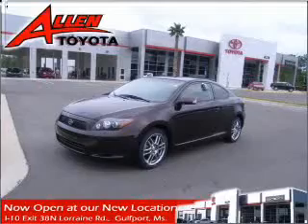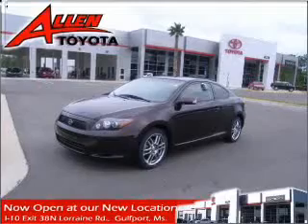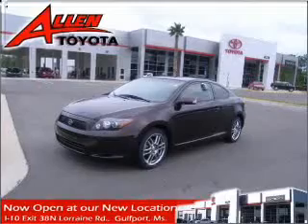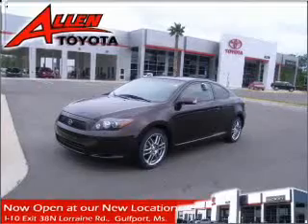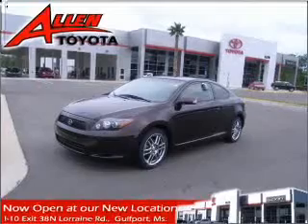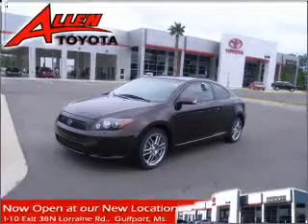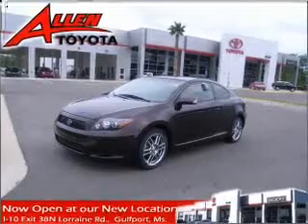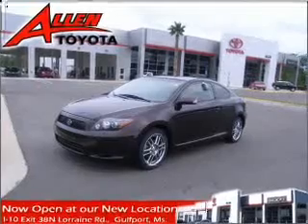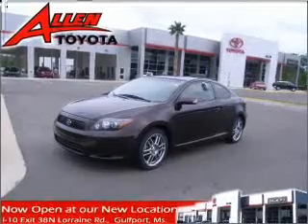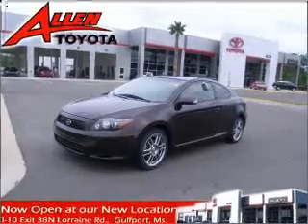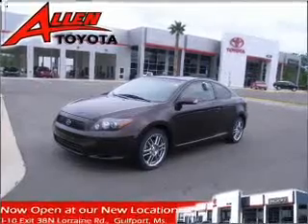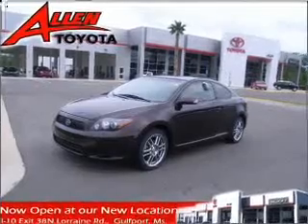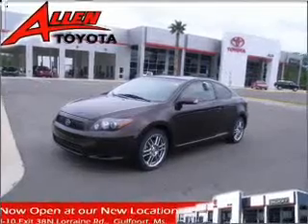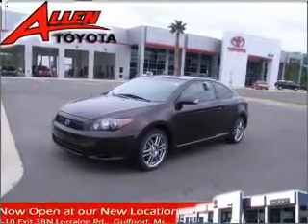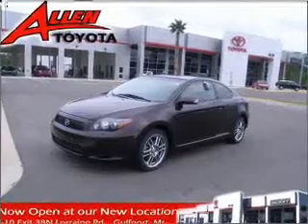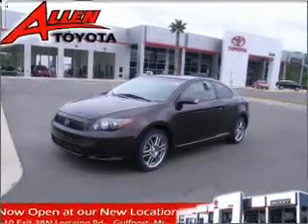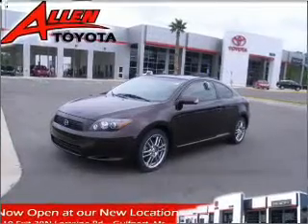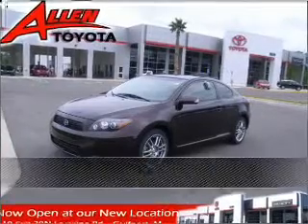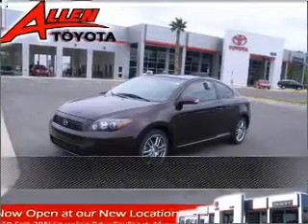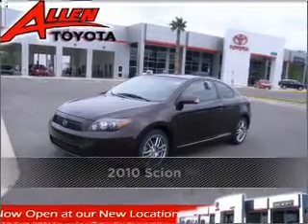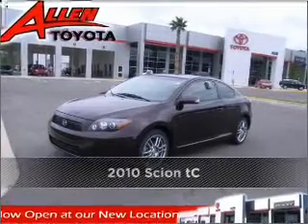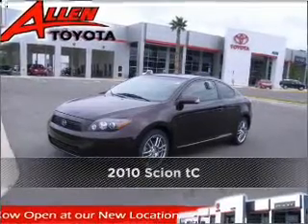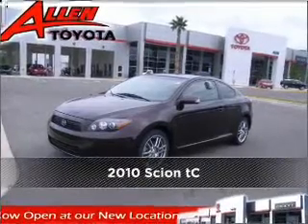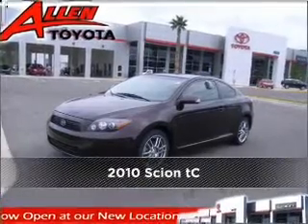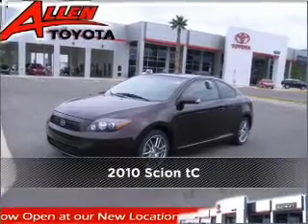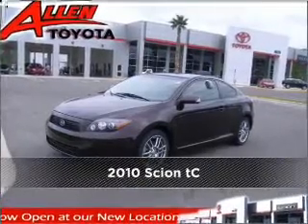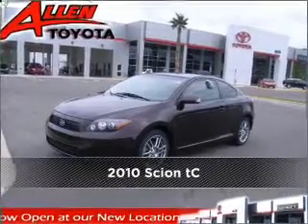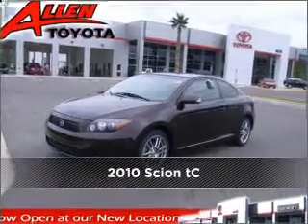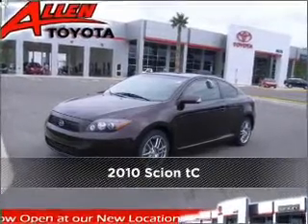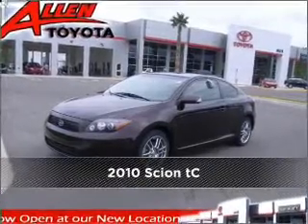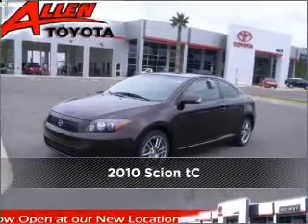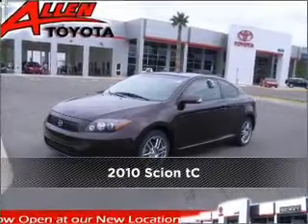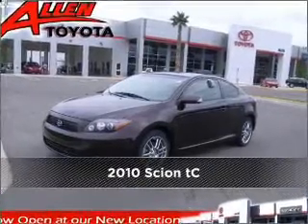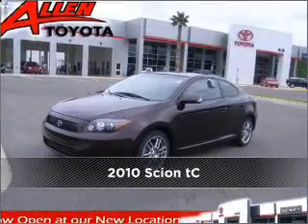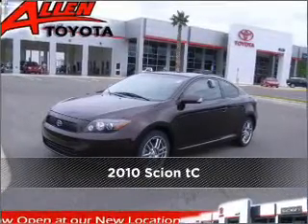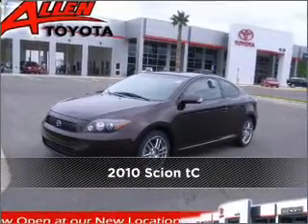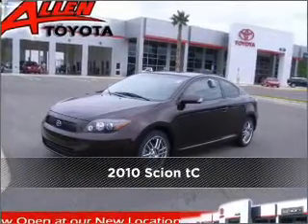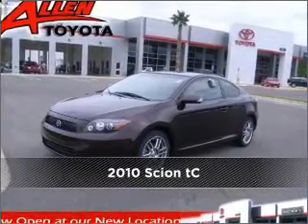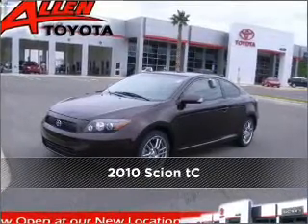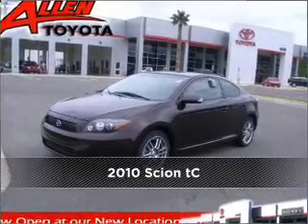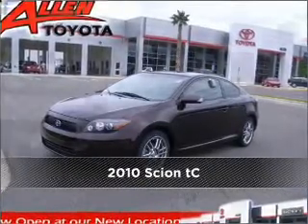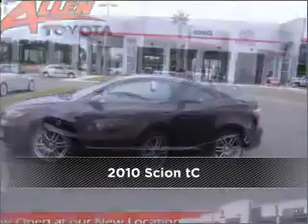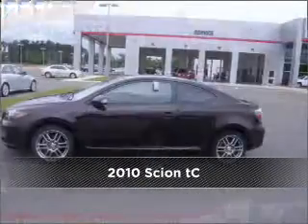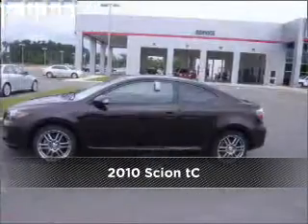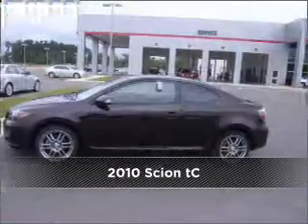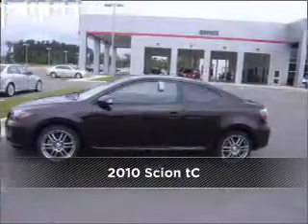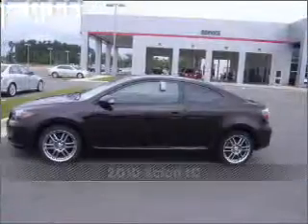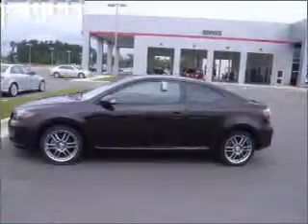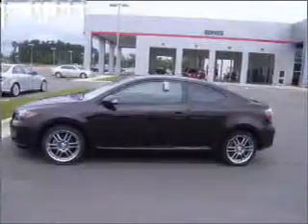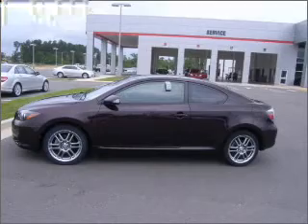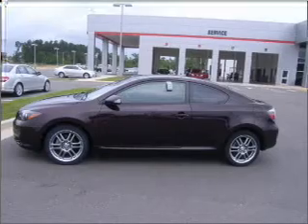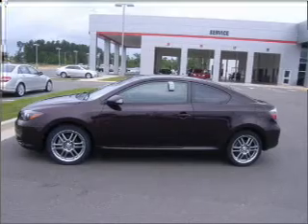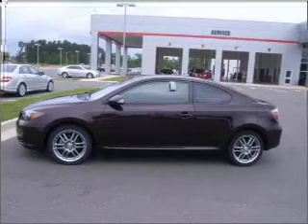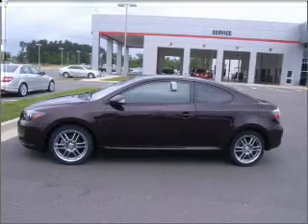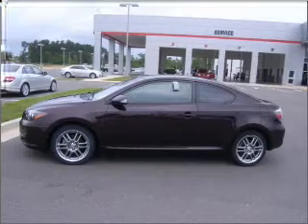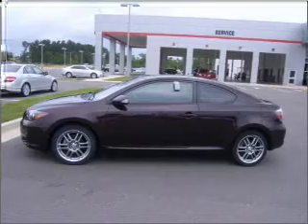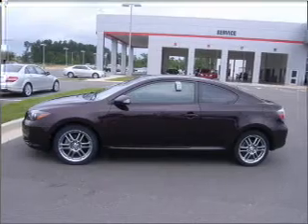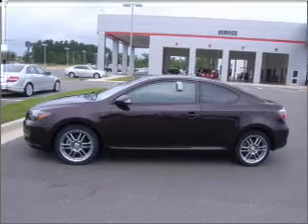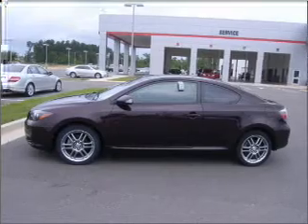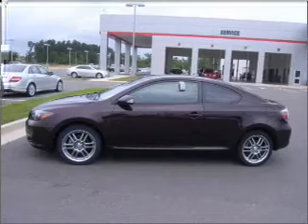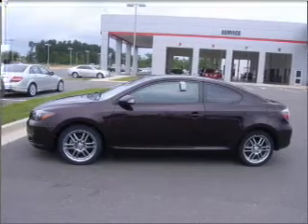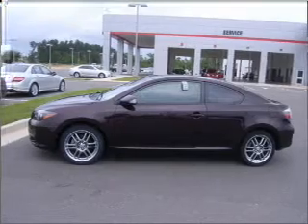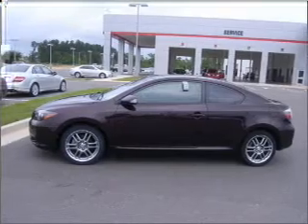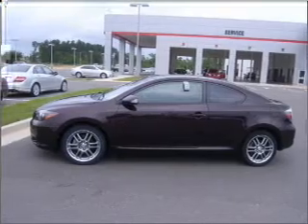Stand out in this 2010 Scion TC. Look no further — the perfect vehicle is here.